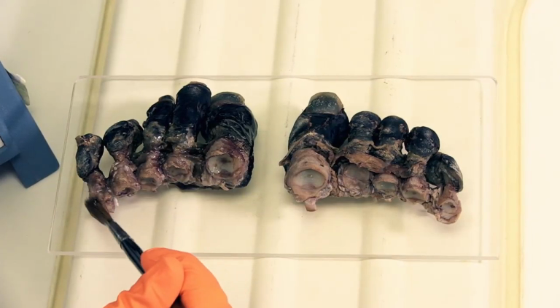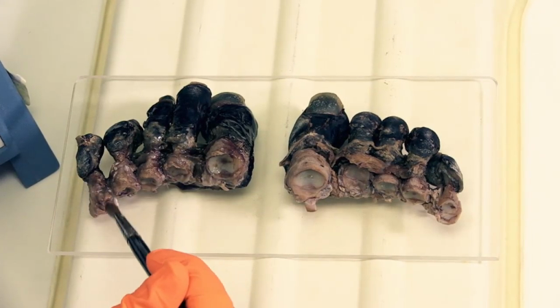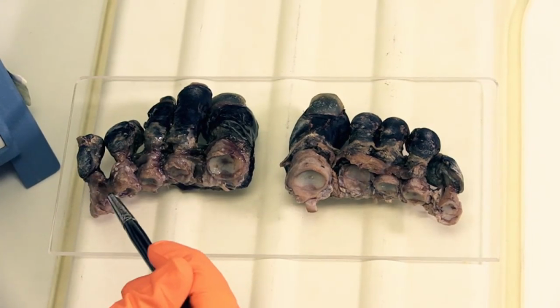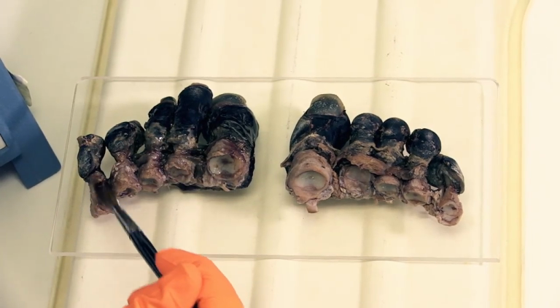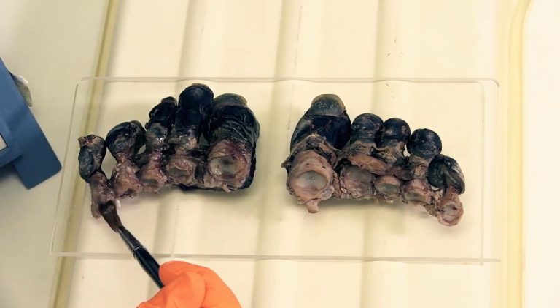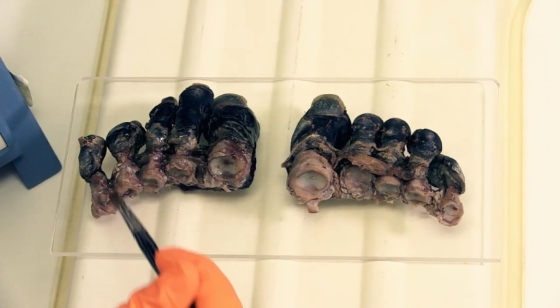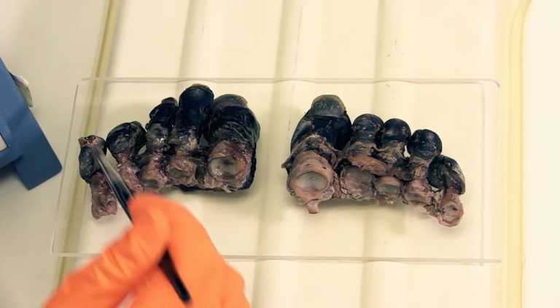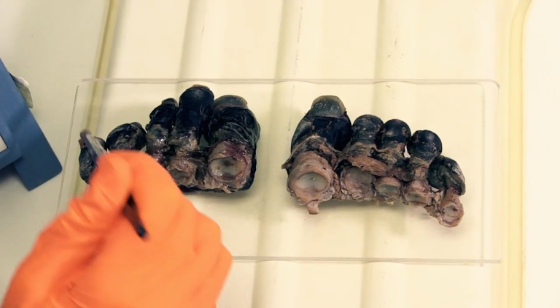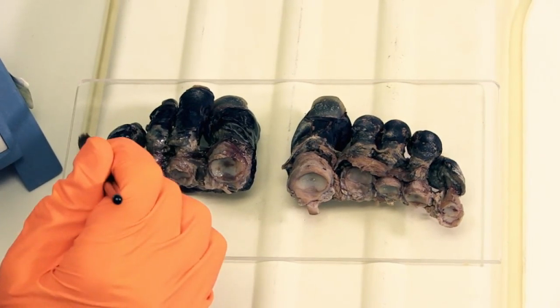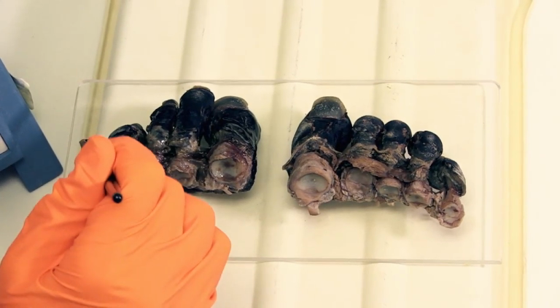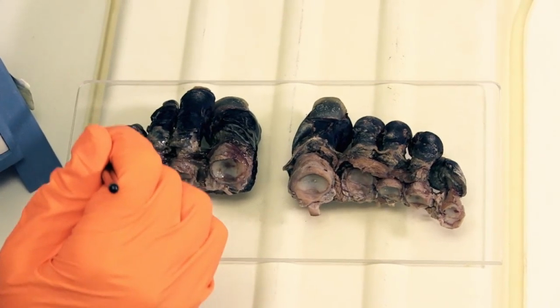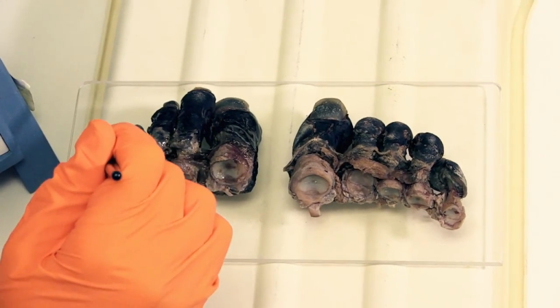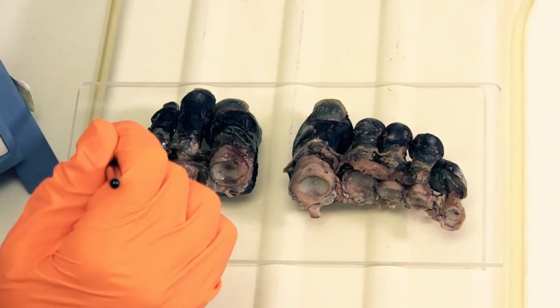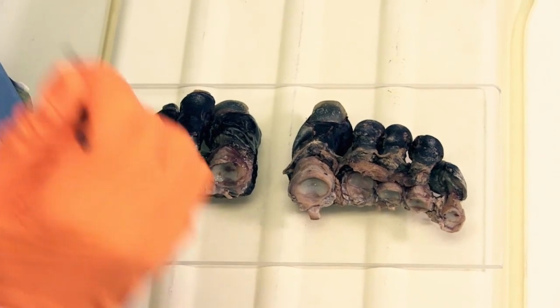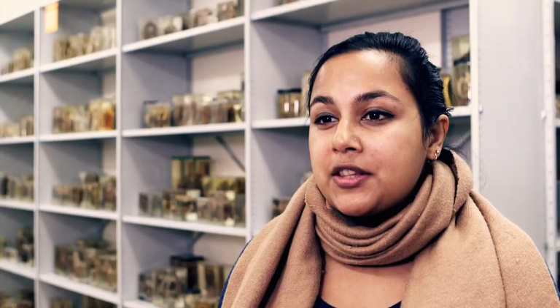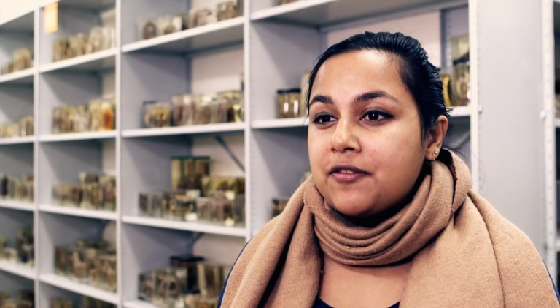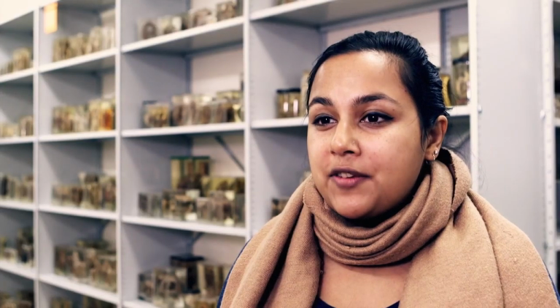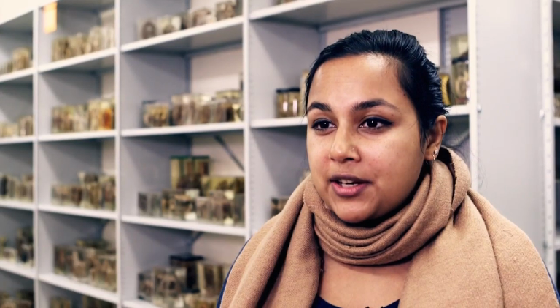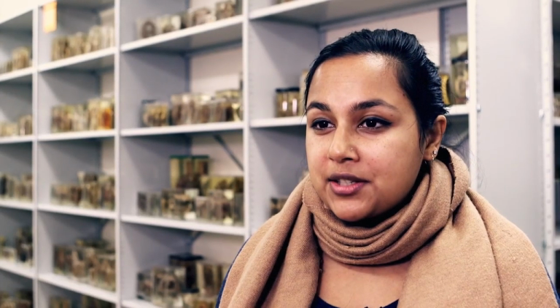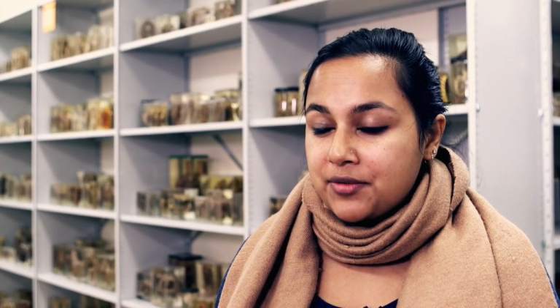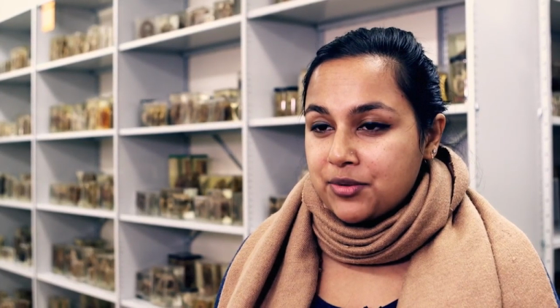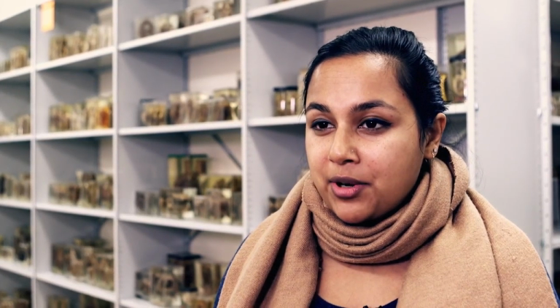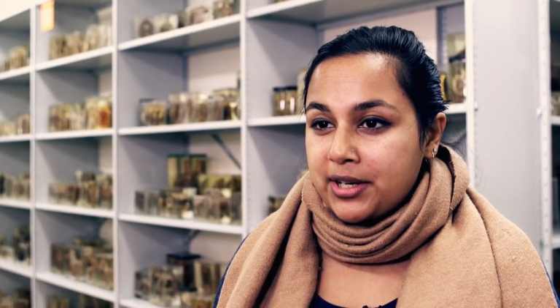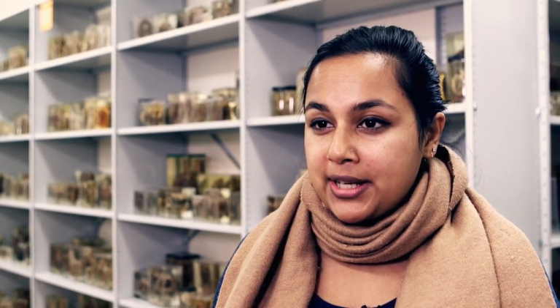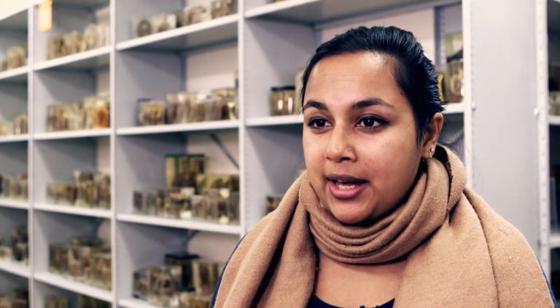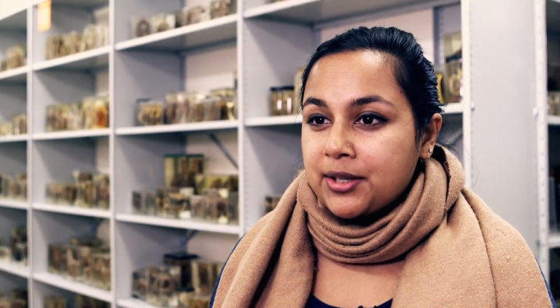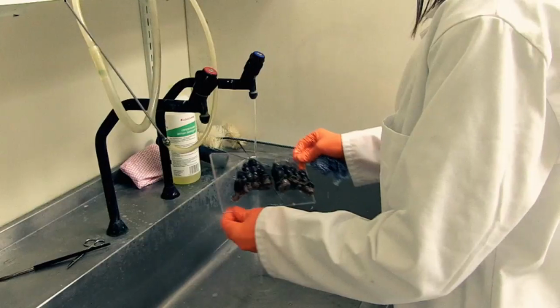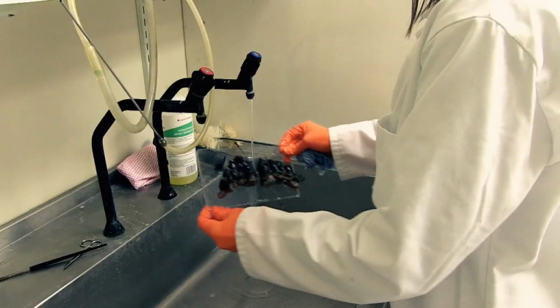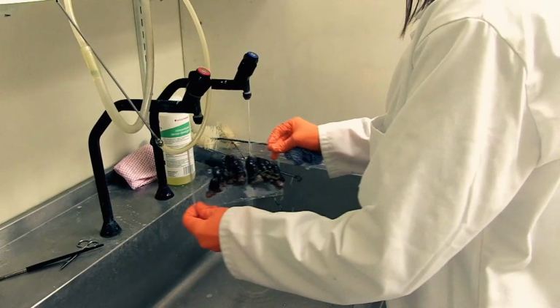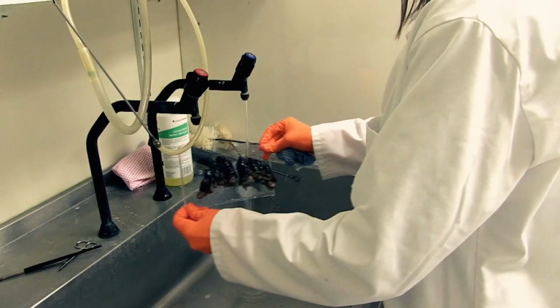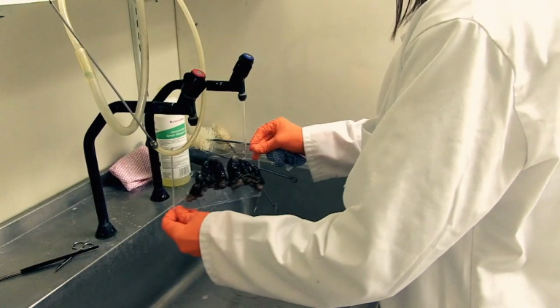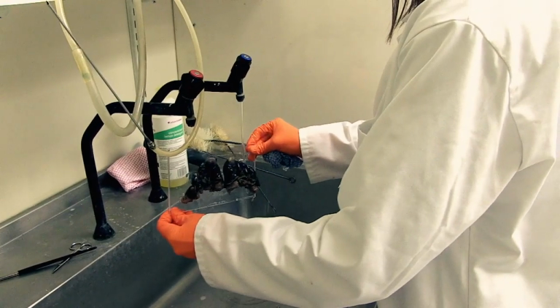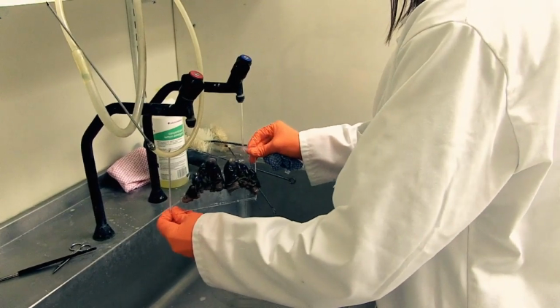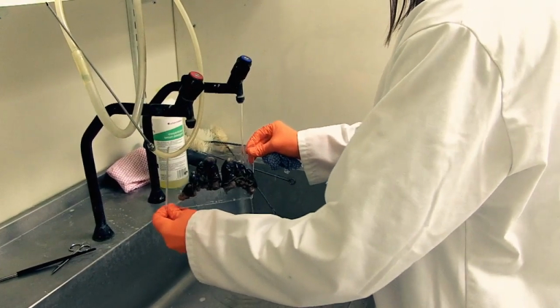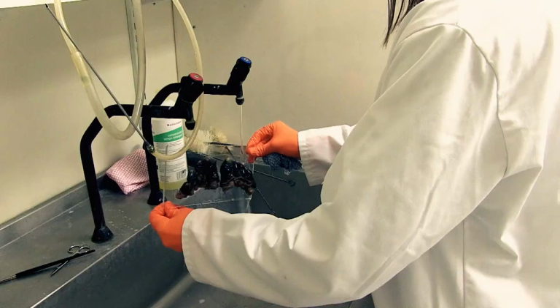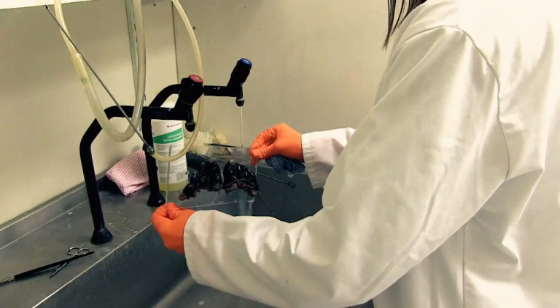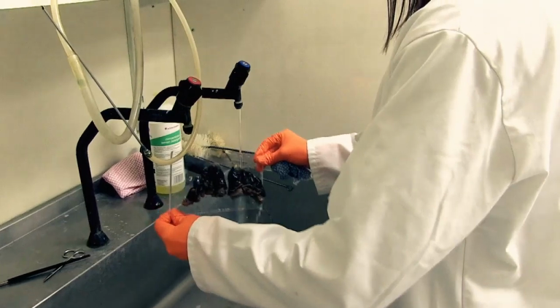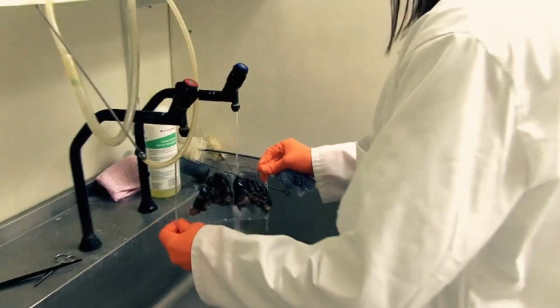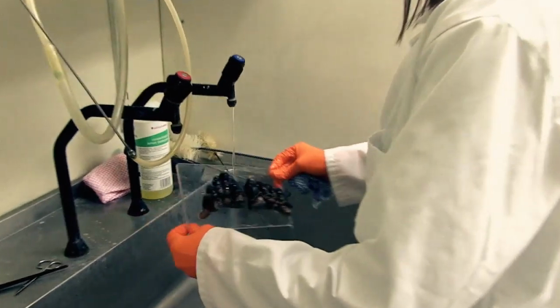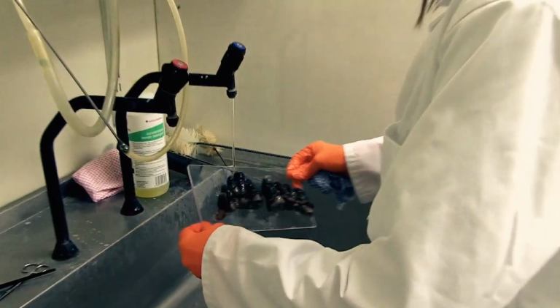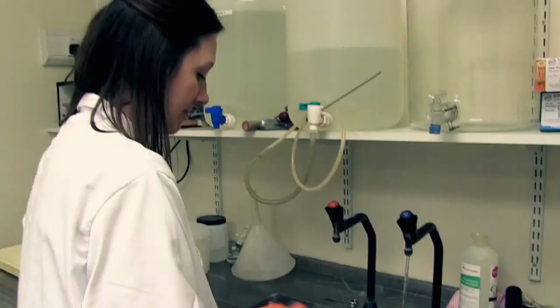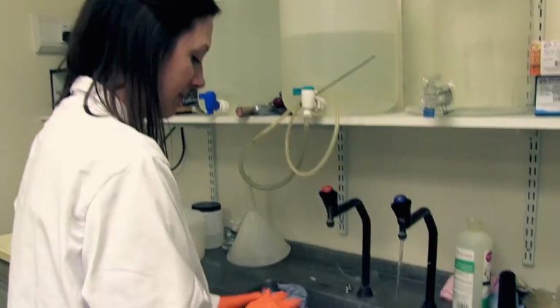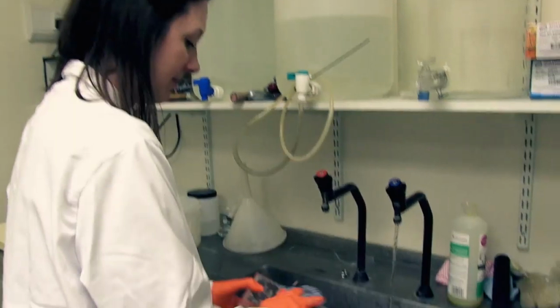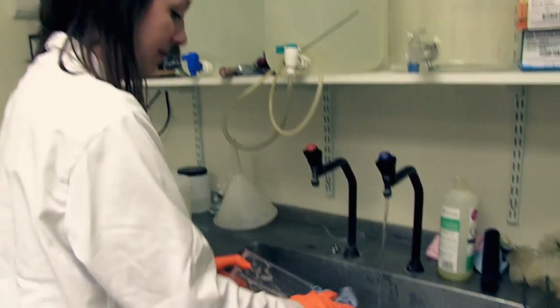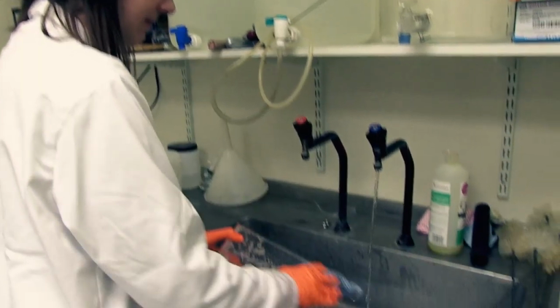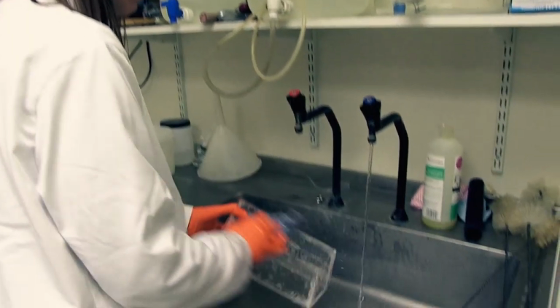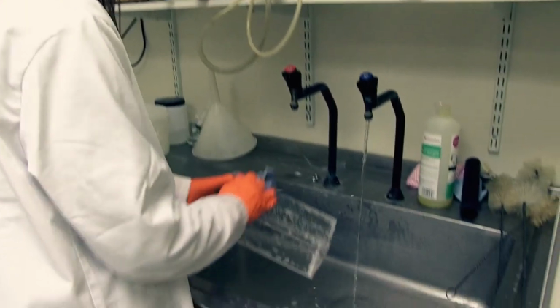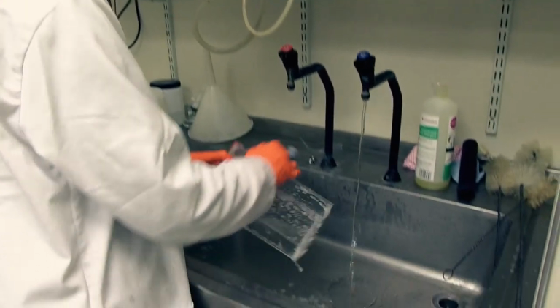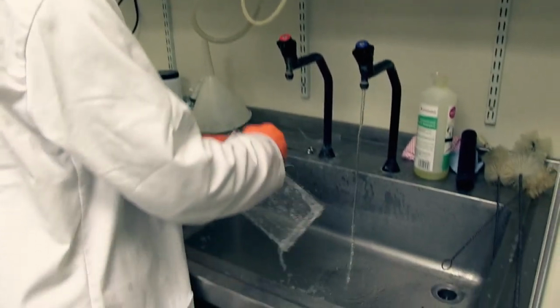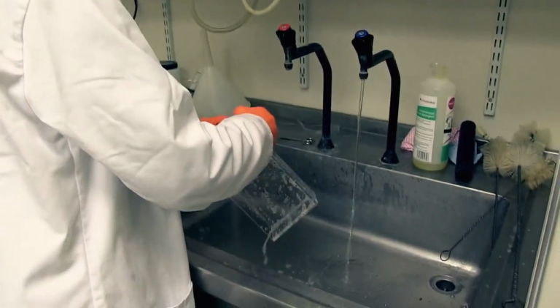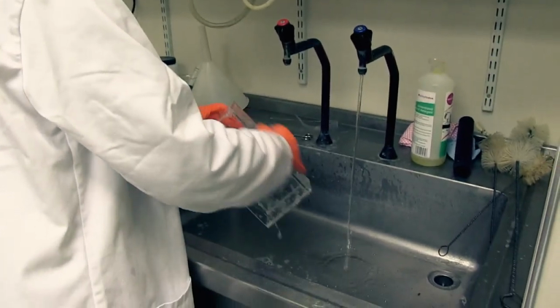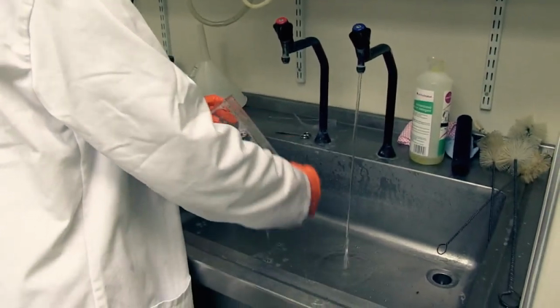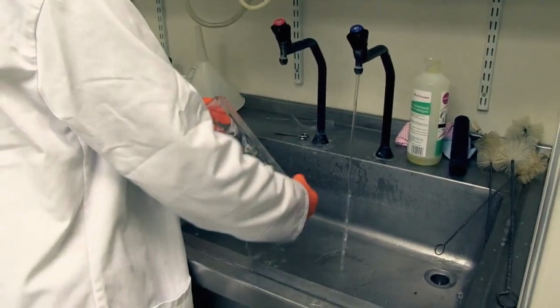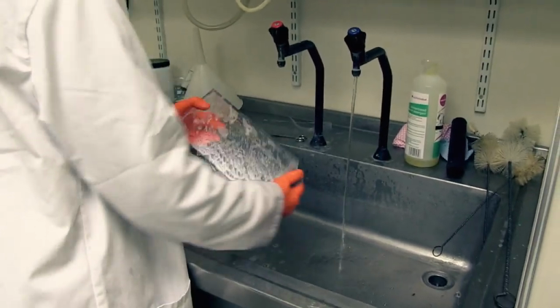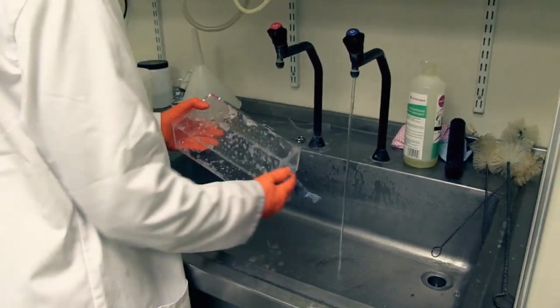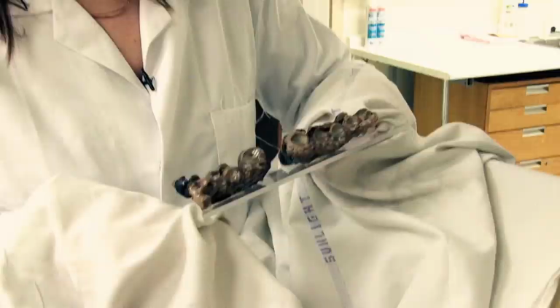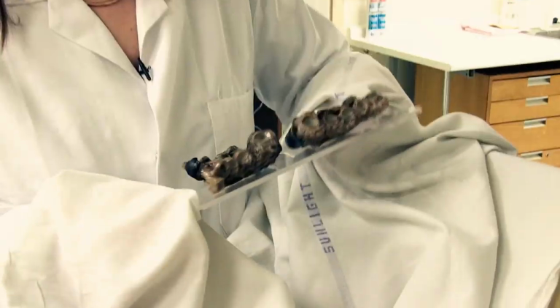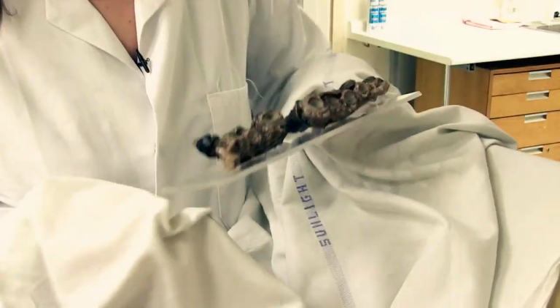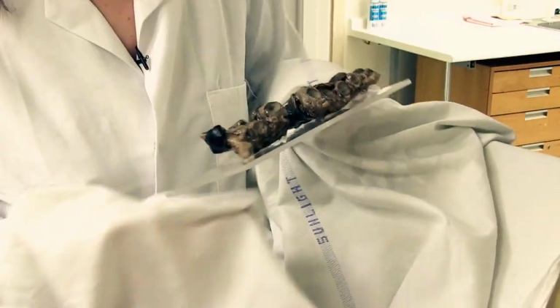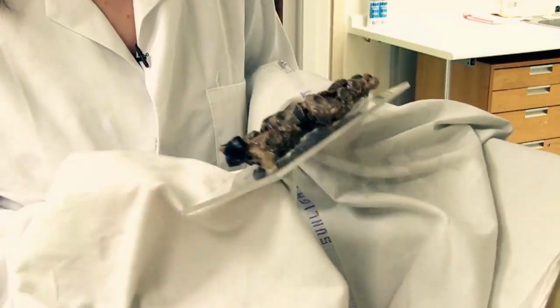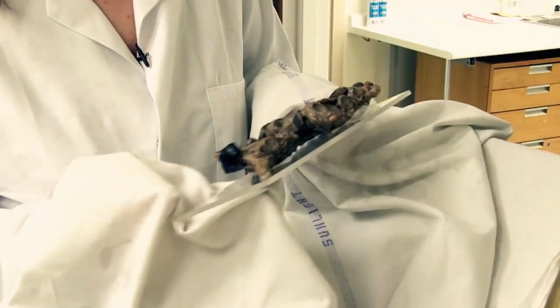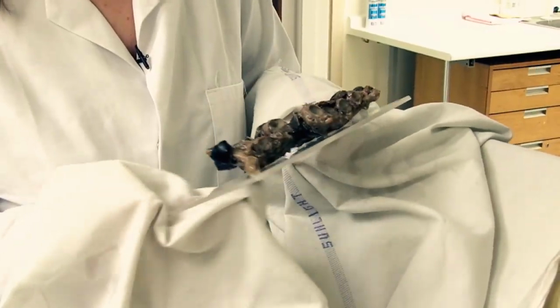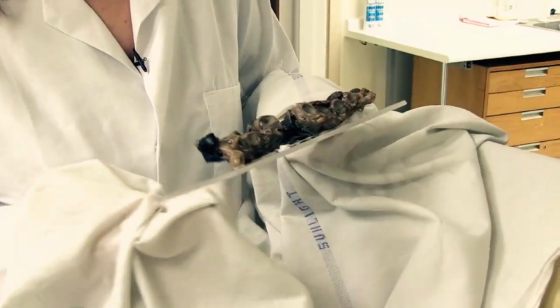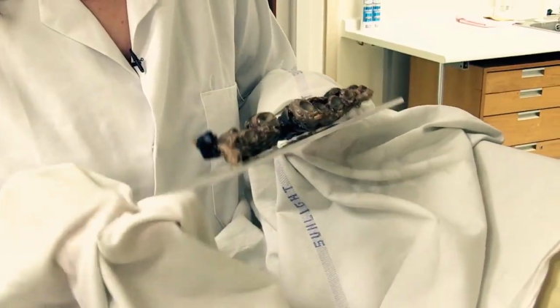In addition to Bronco Lane losing the fingers of his right hand, both Lane and Stokes lost all of the toes on both of their feet to frostbite.